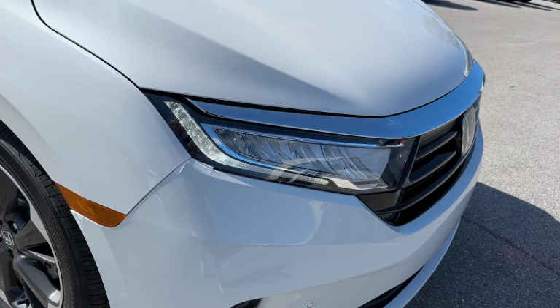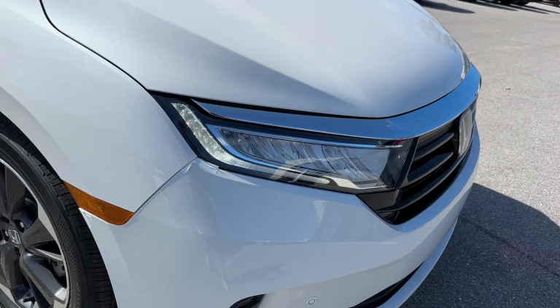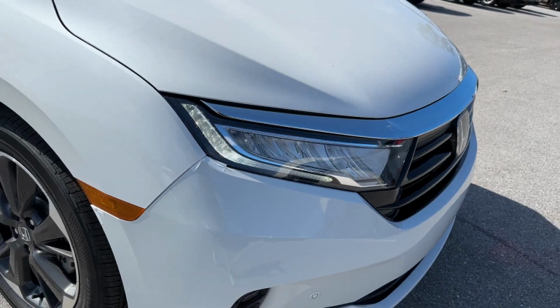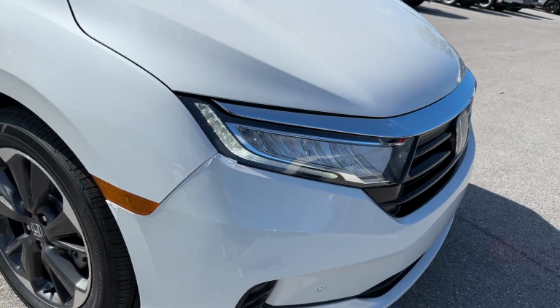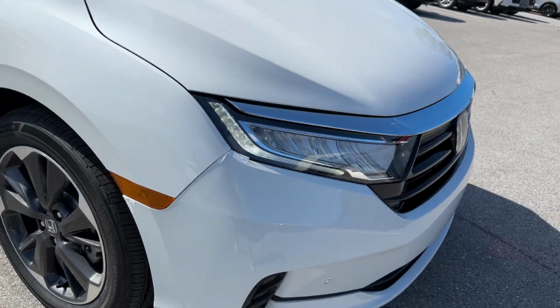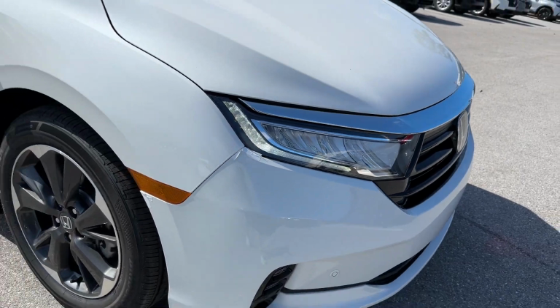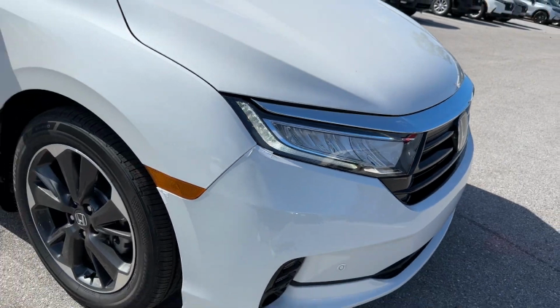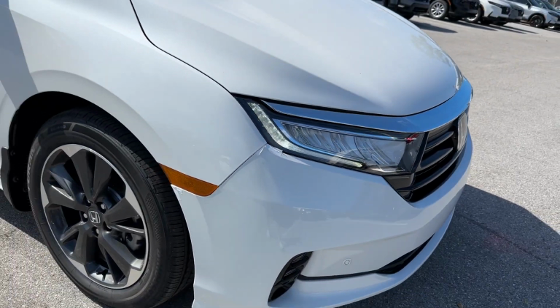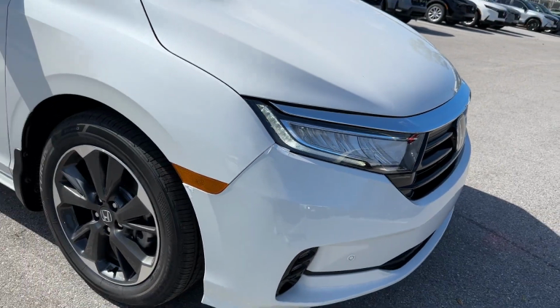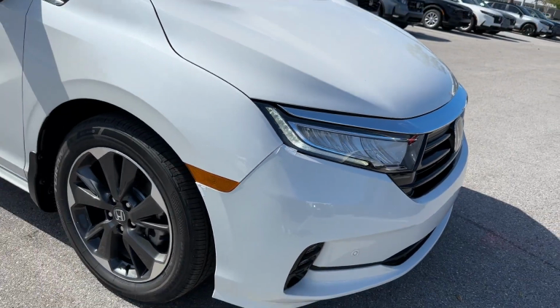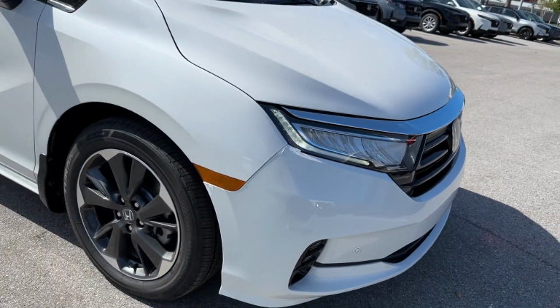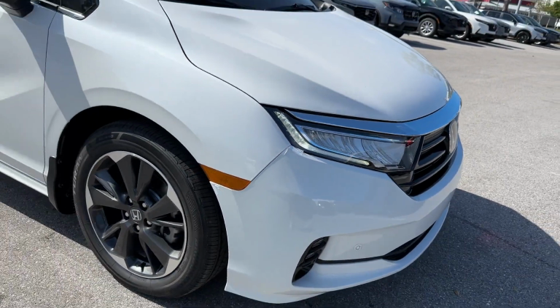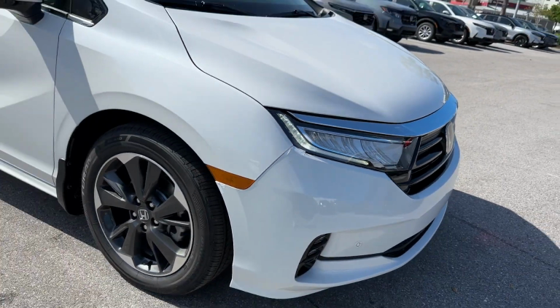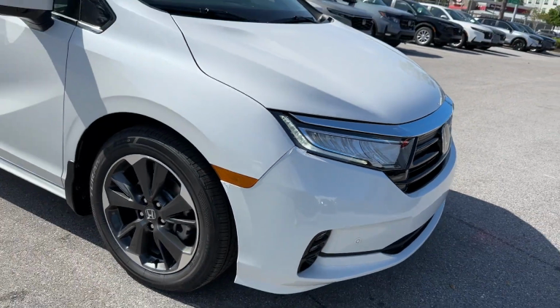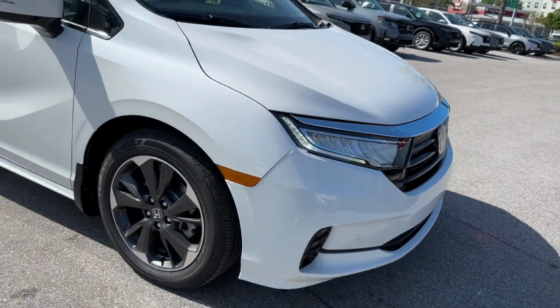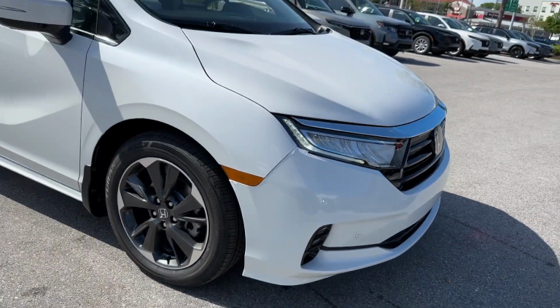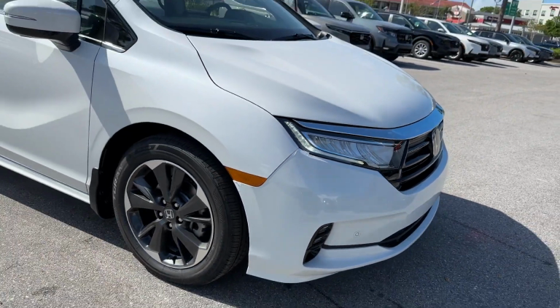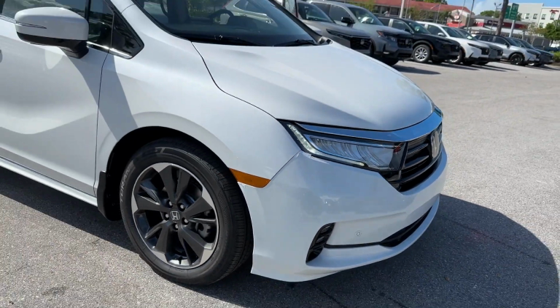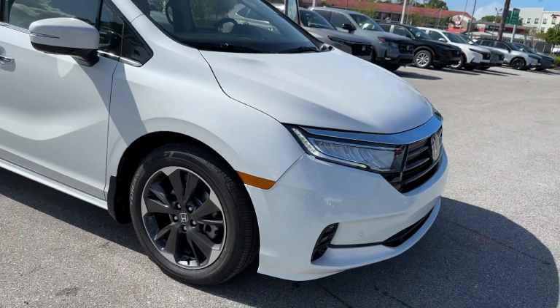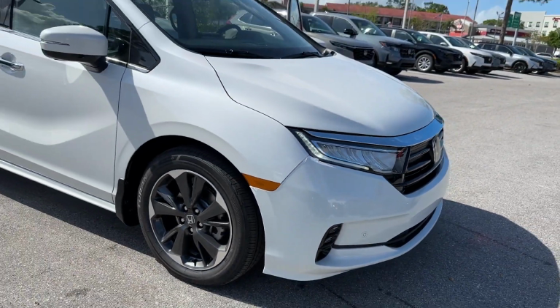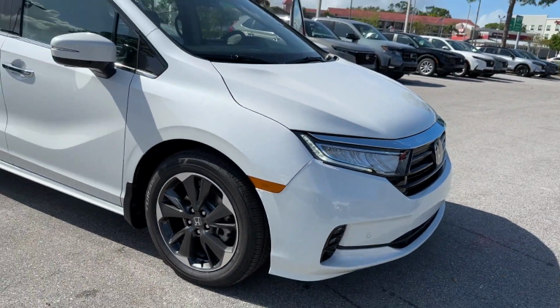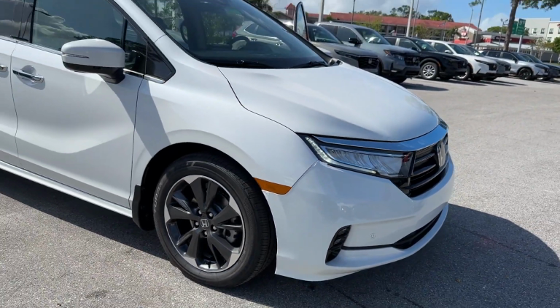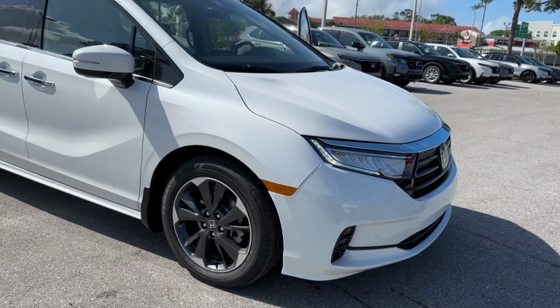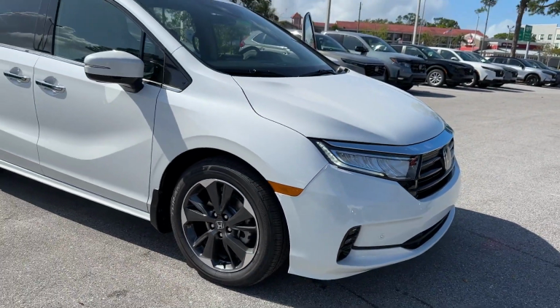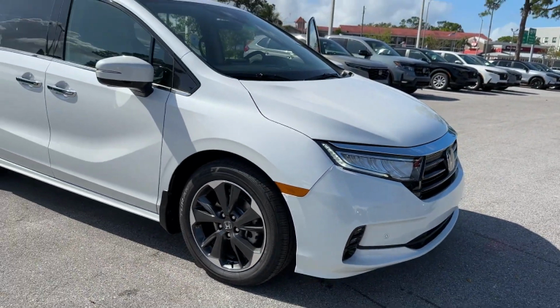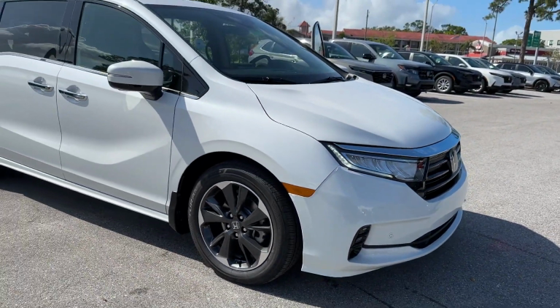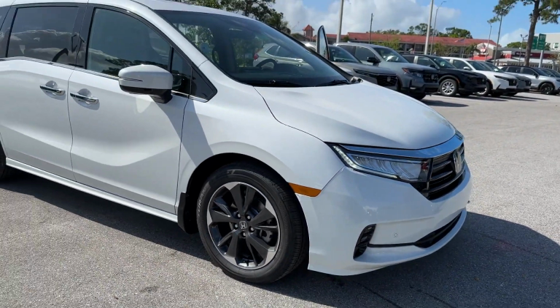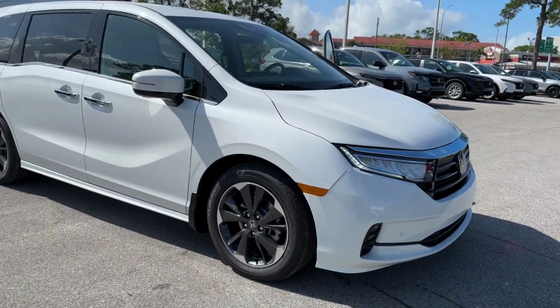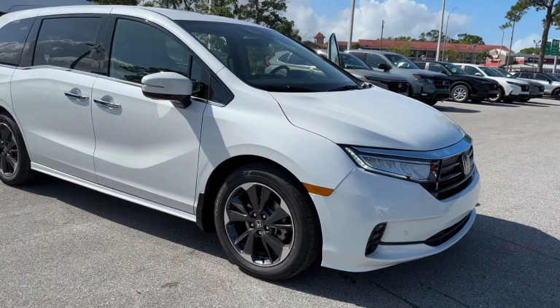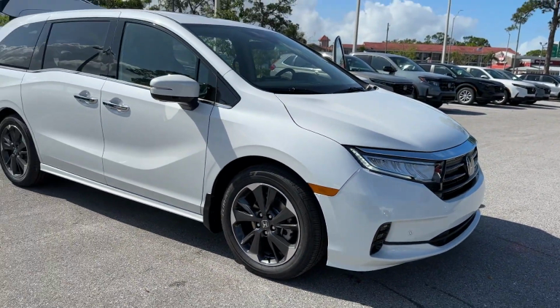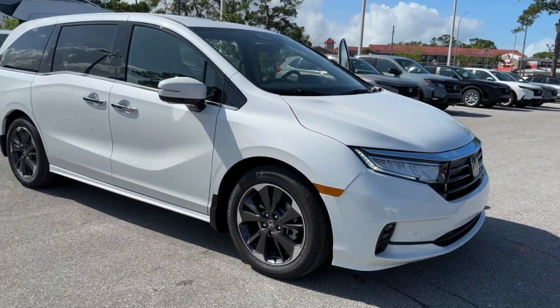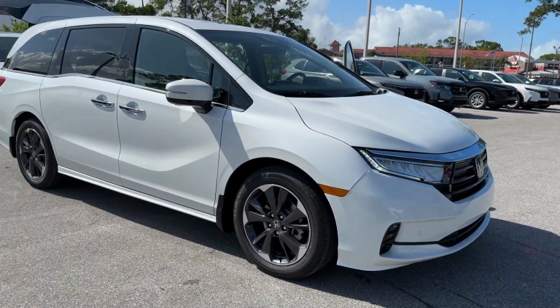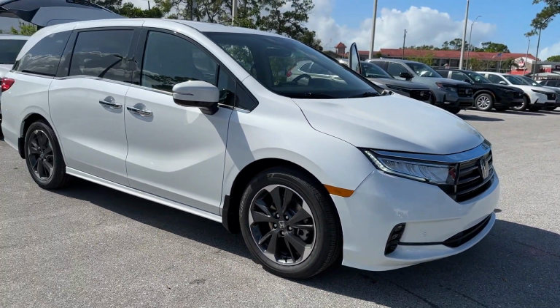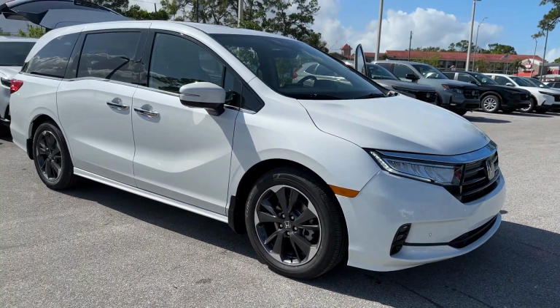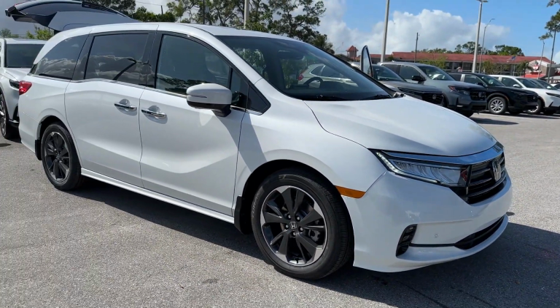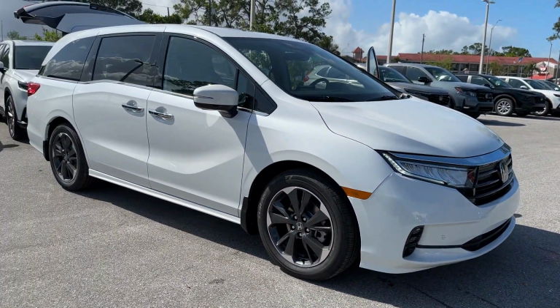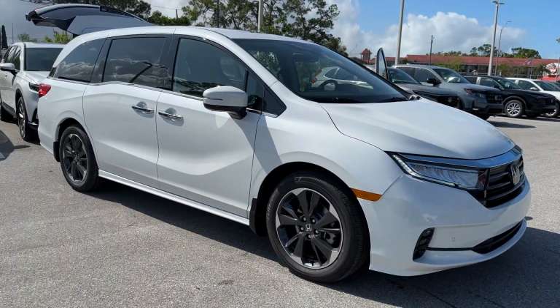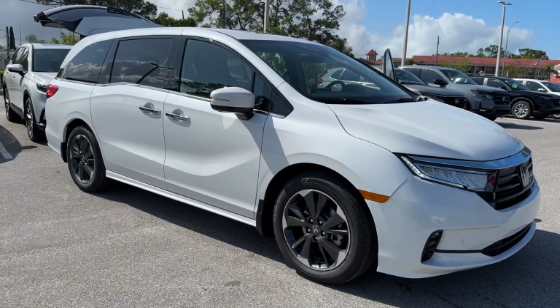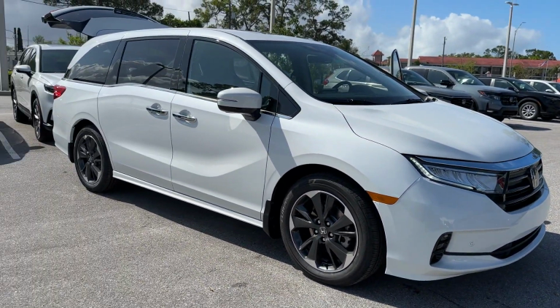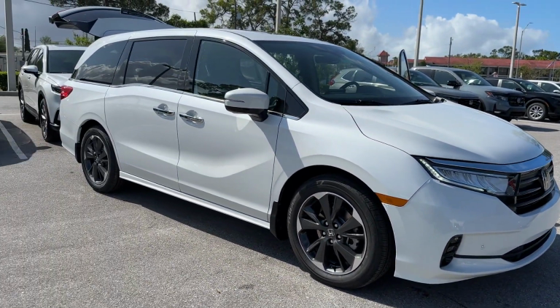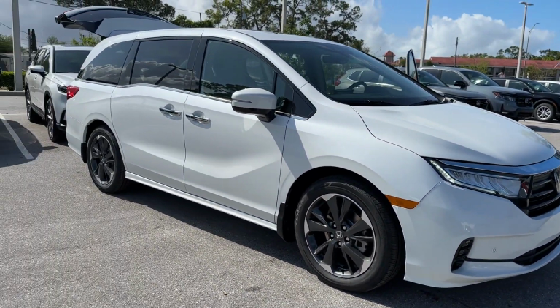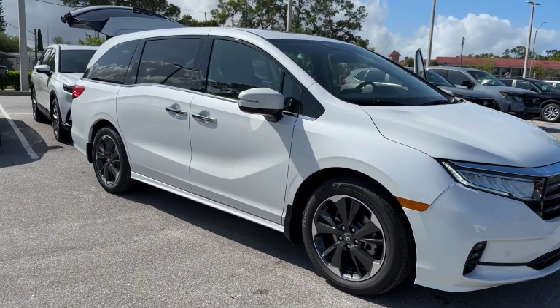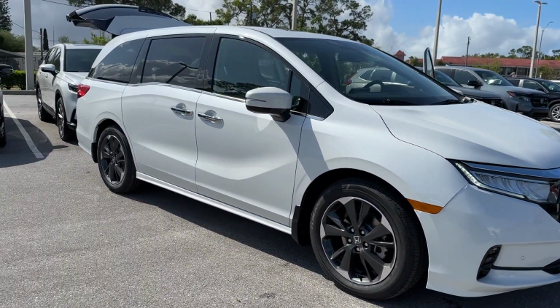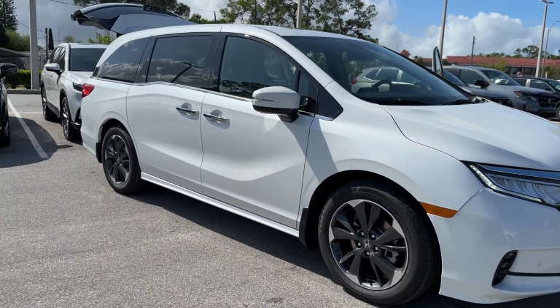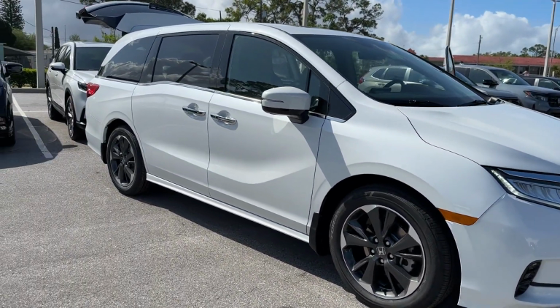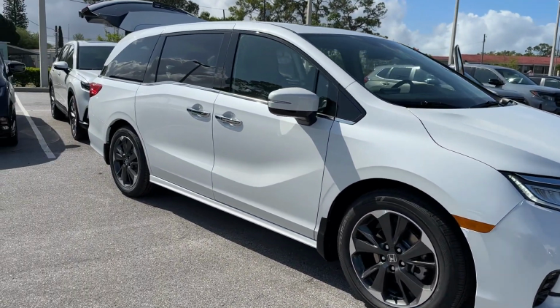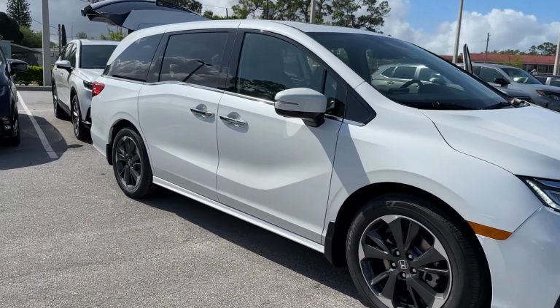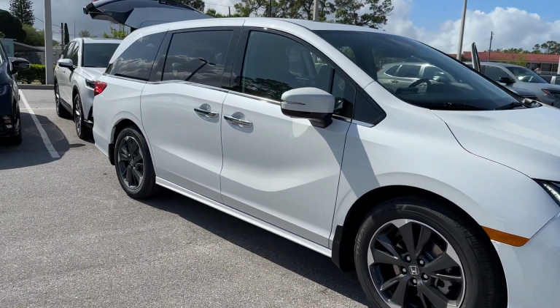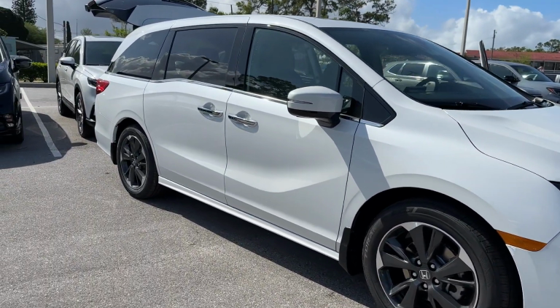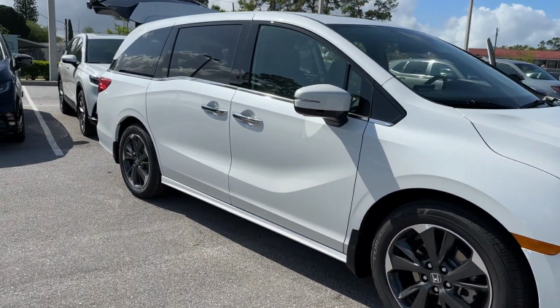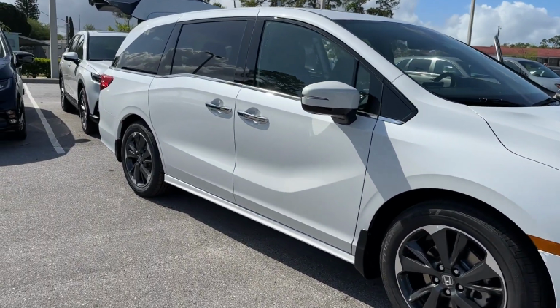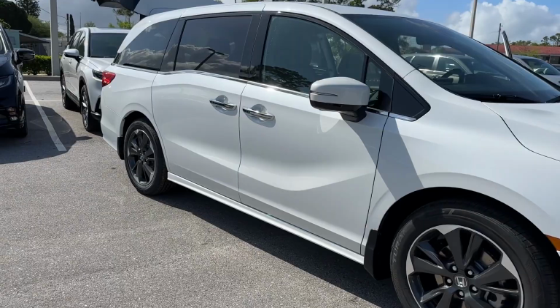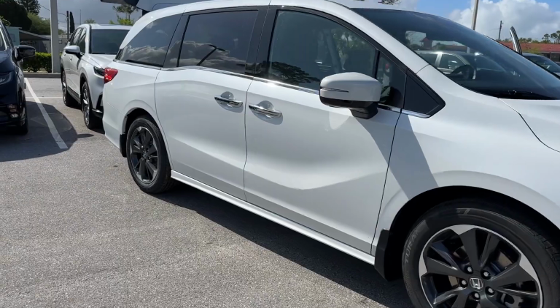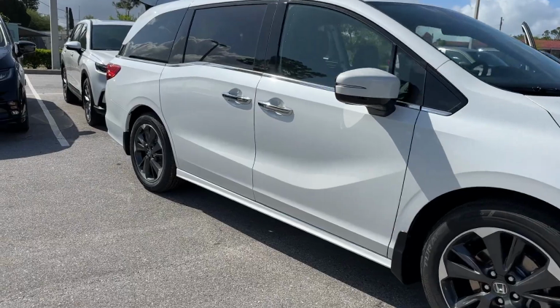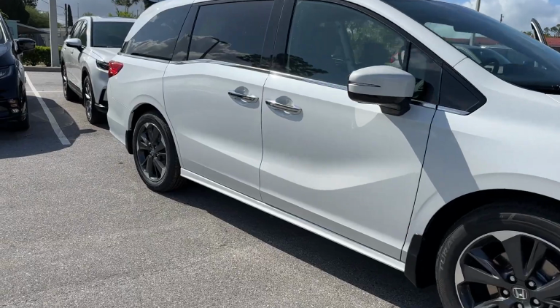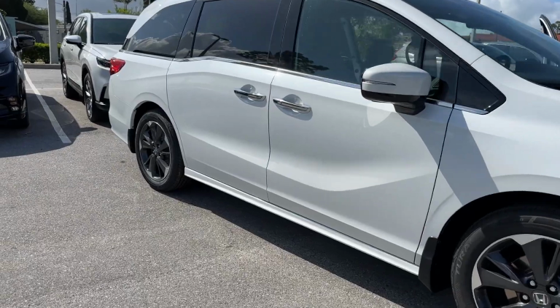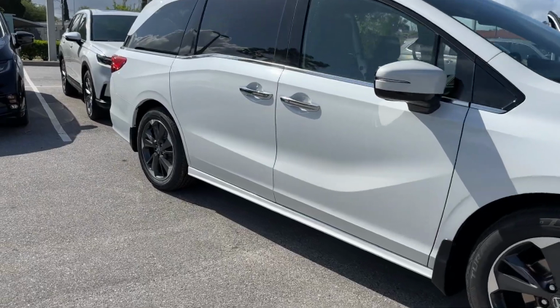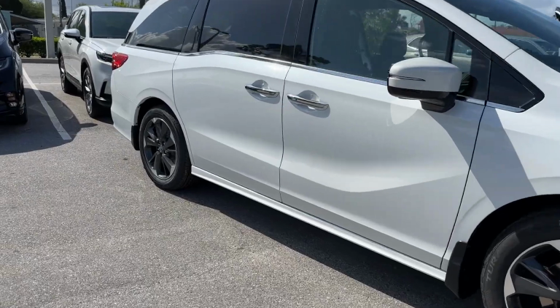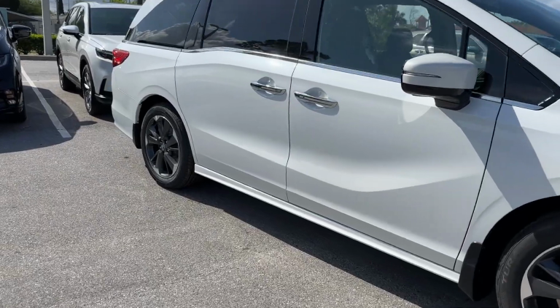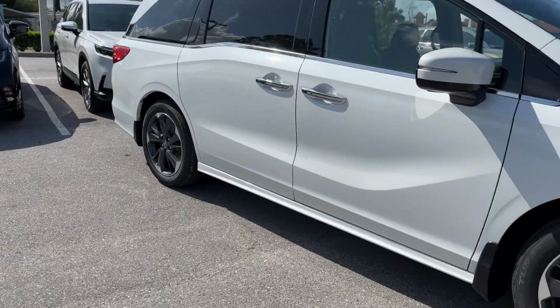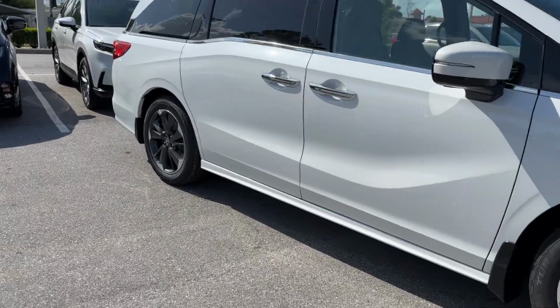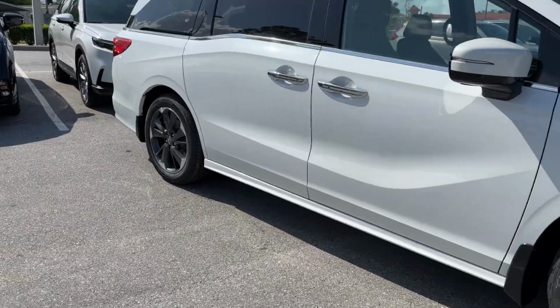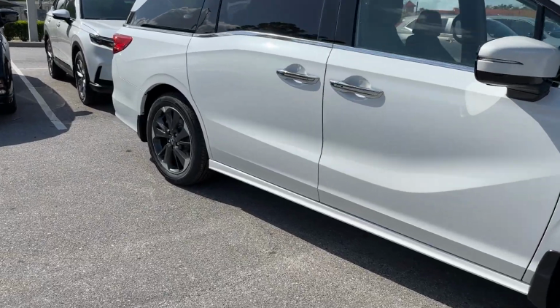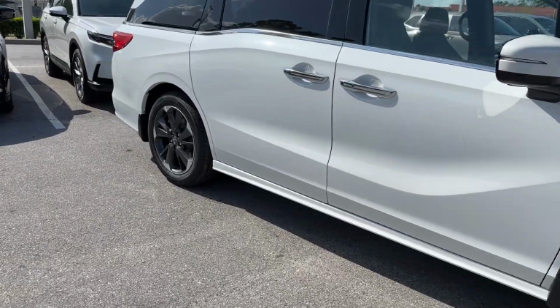2024 Honda Odyssey. This minivan delivers safety and comfort to its passengers.